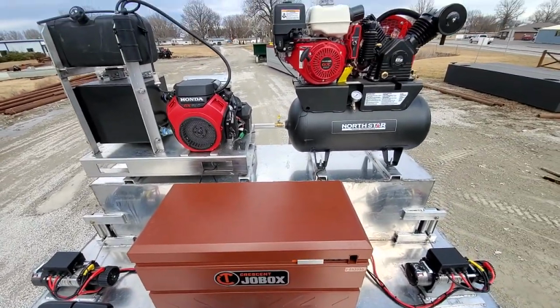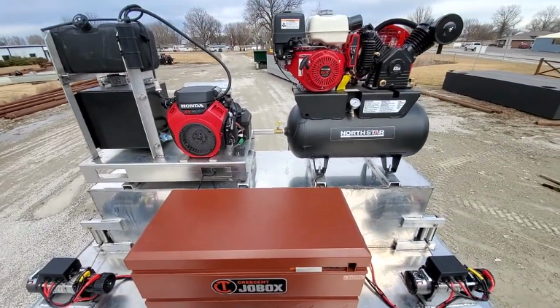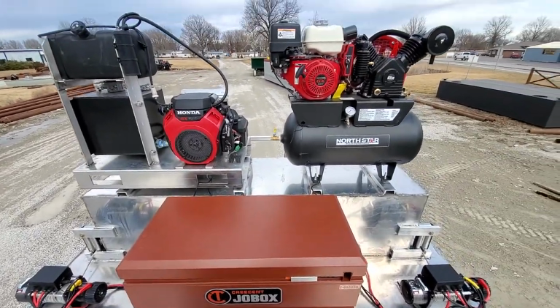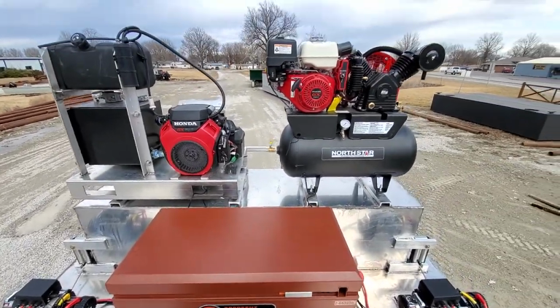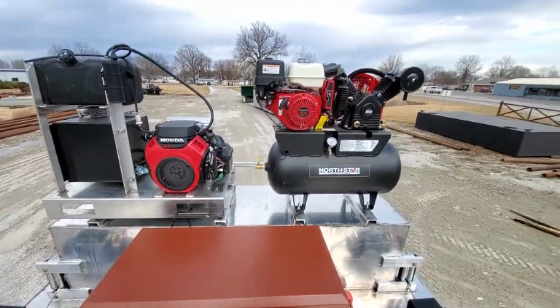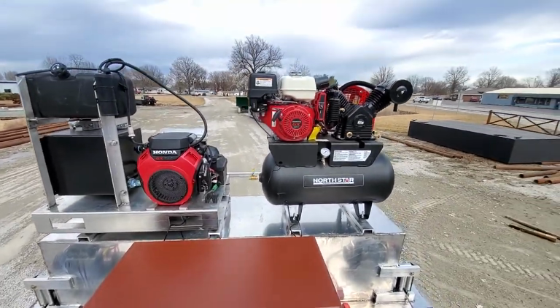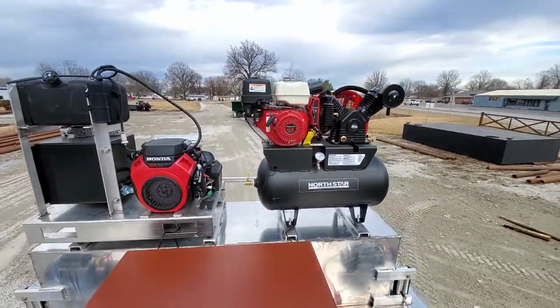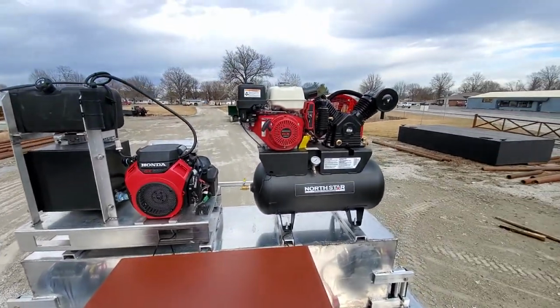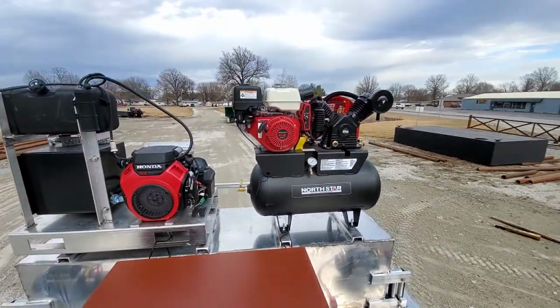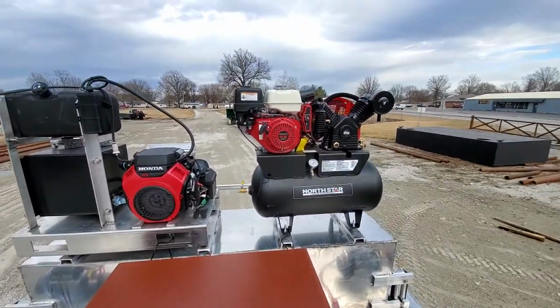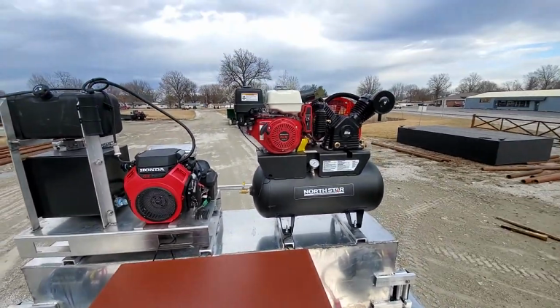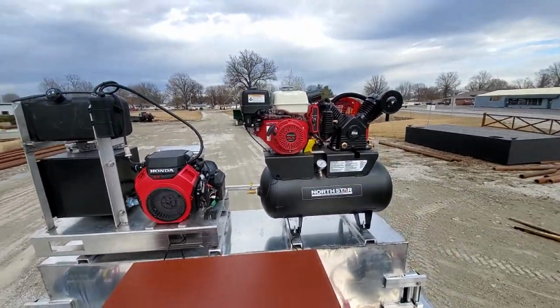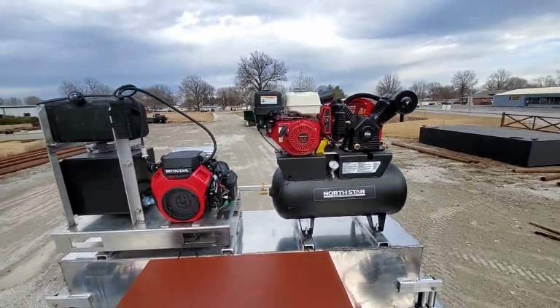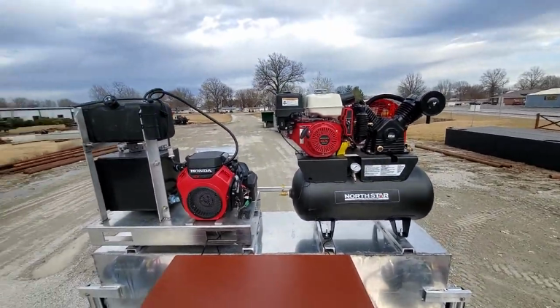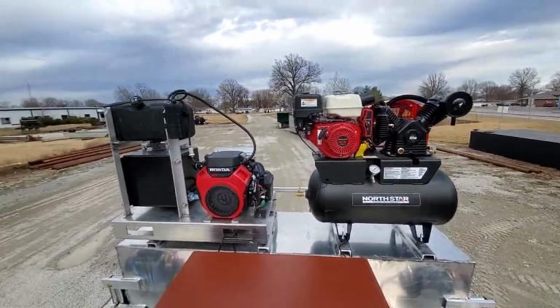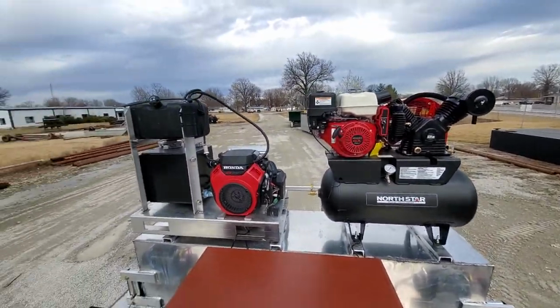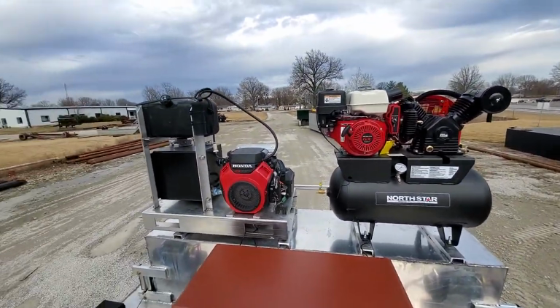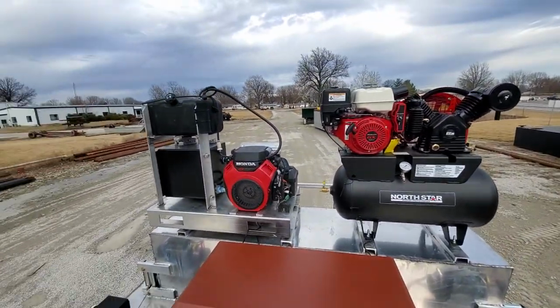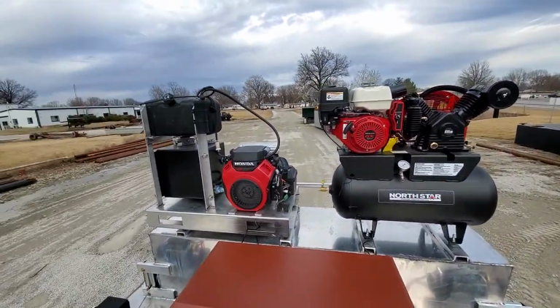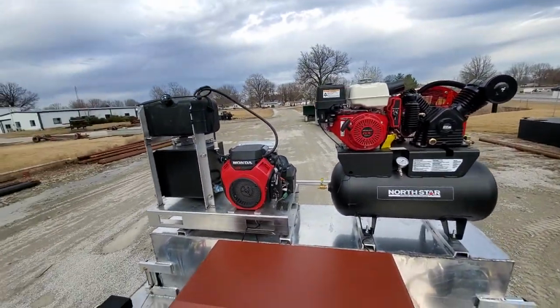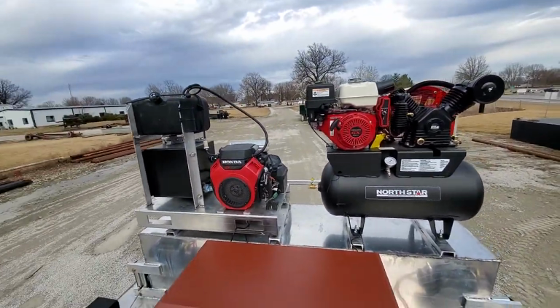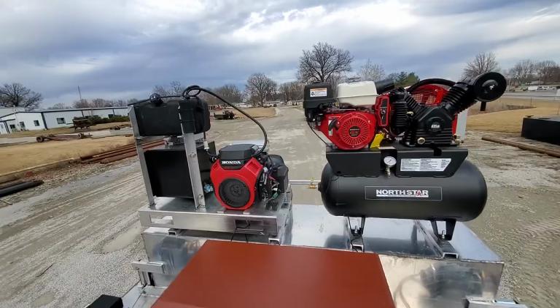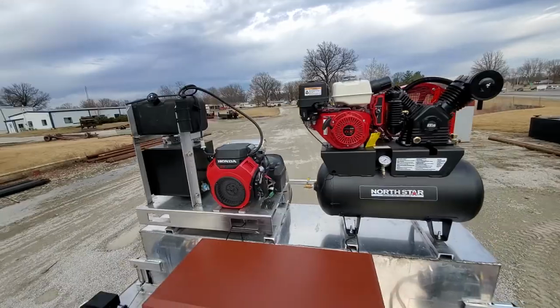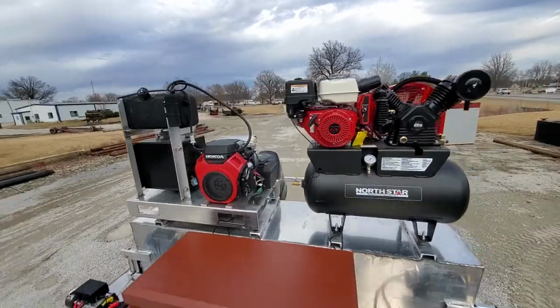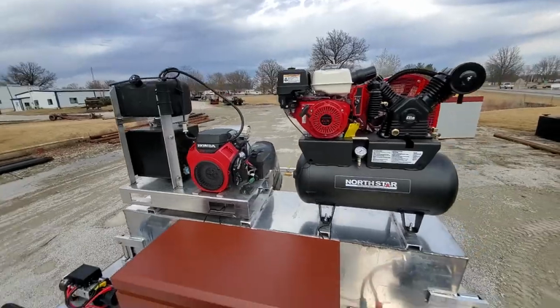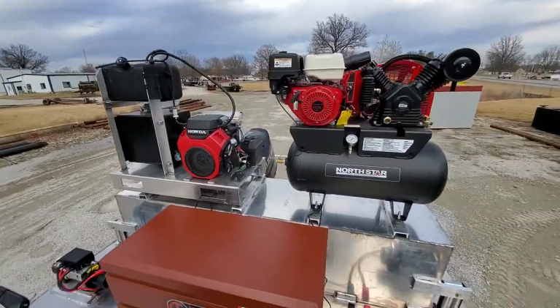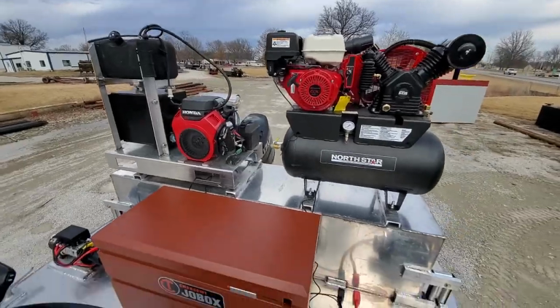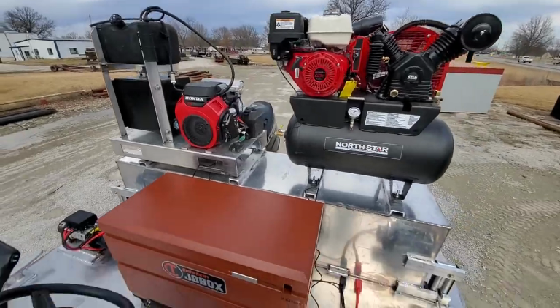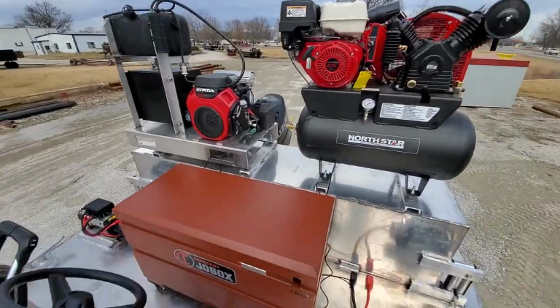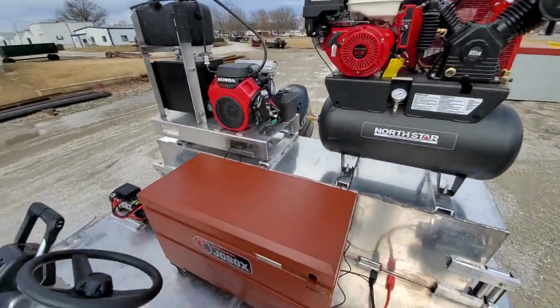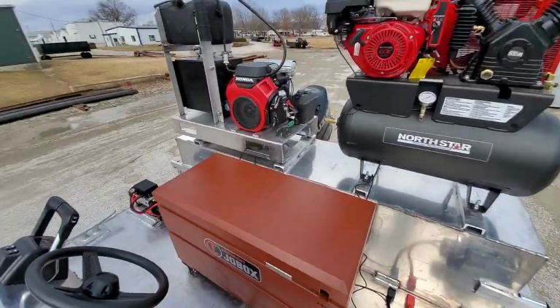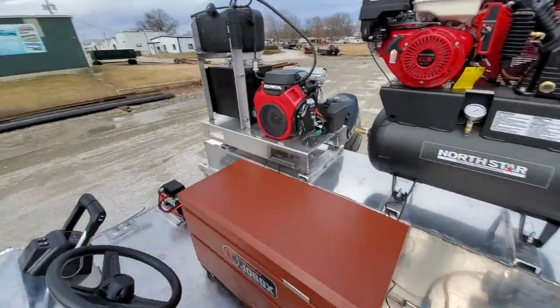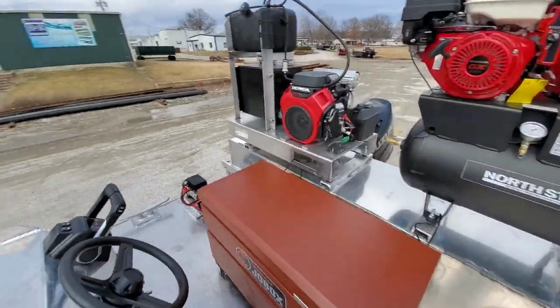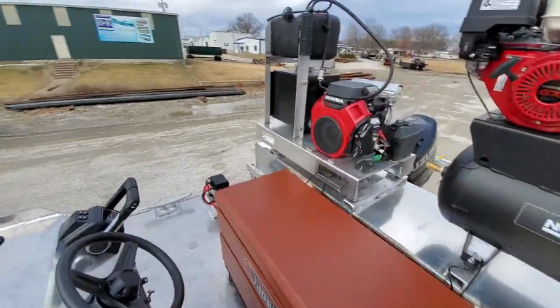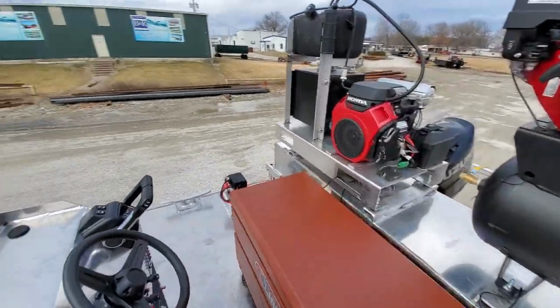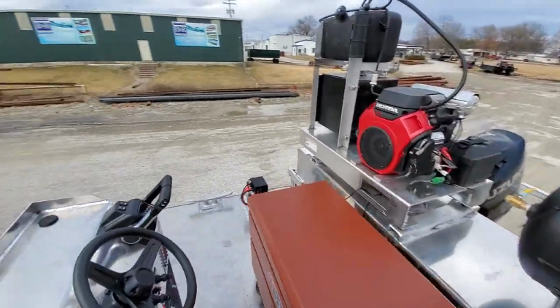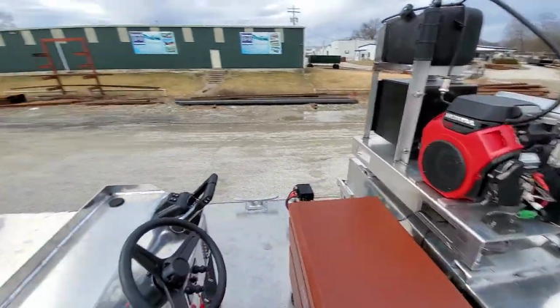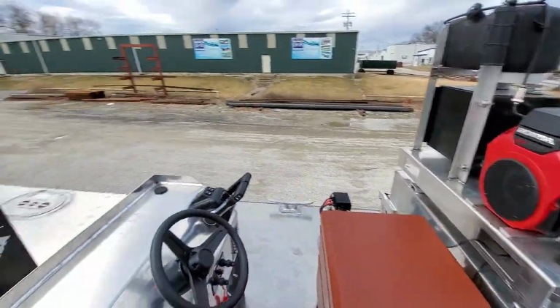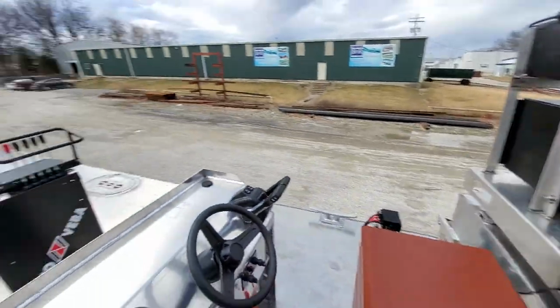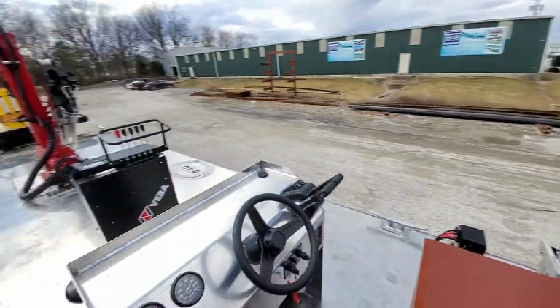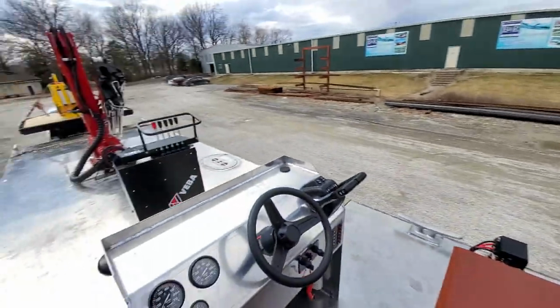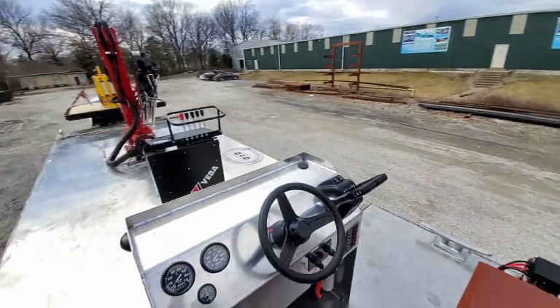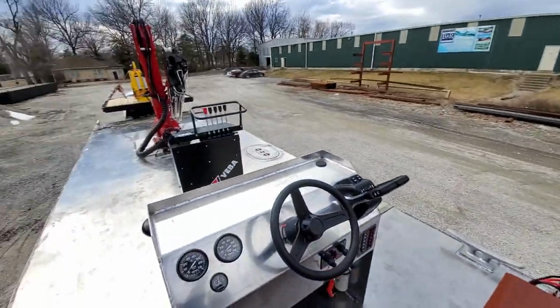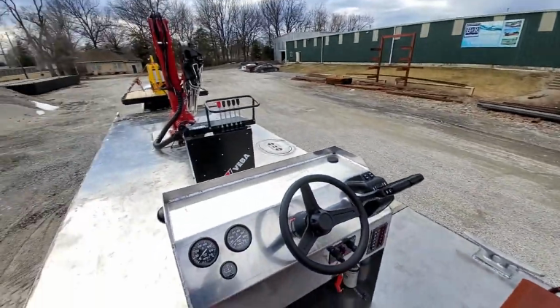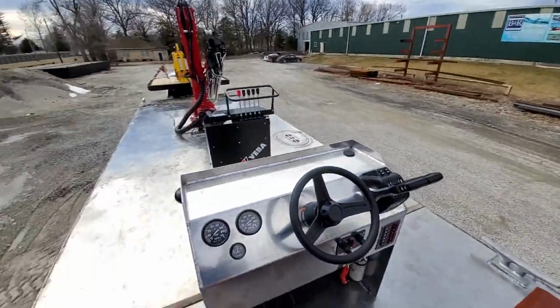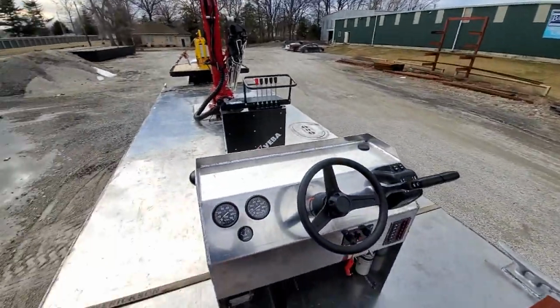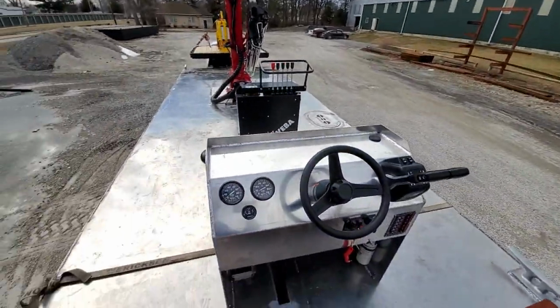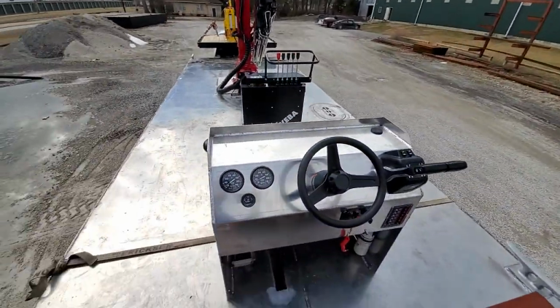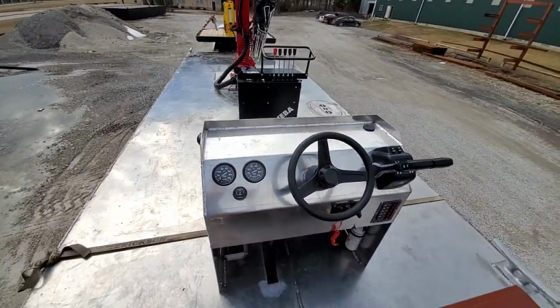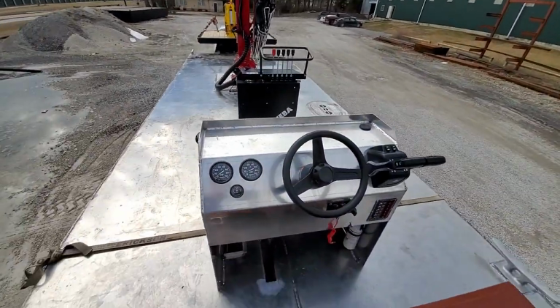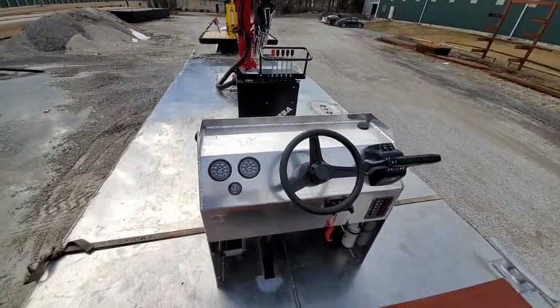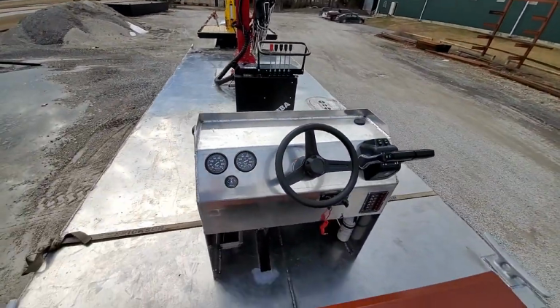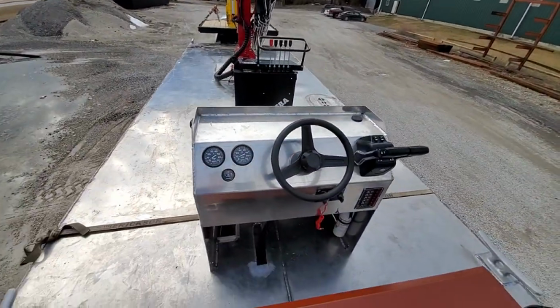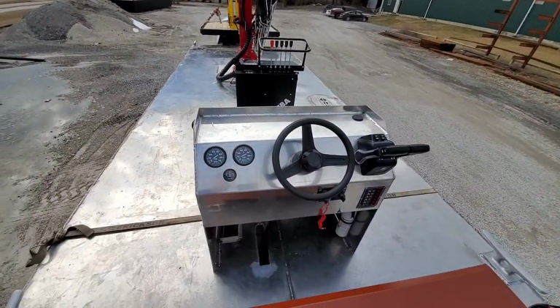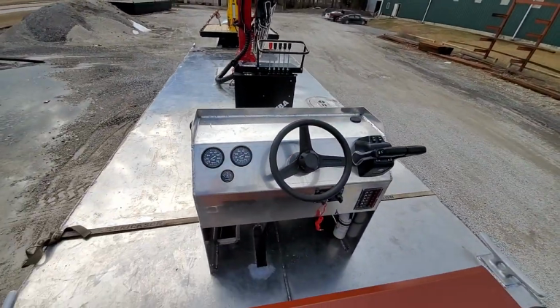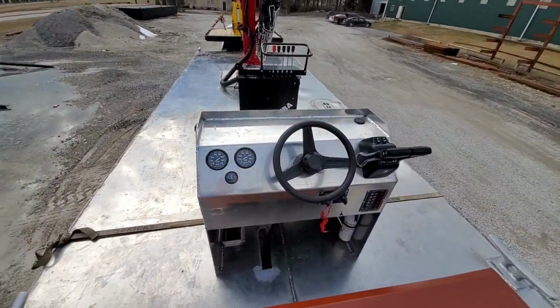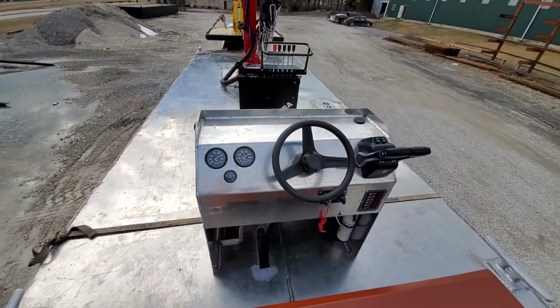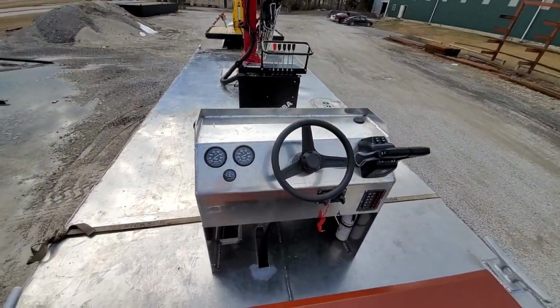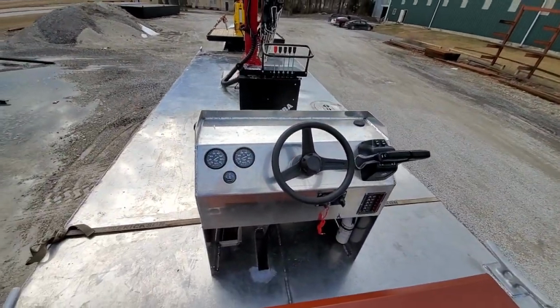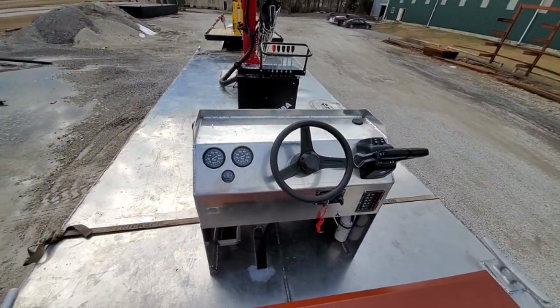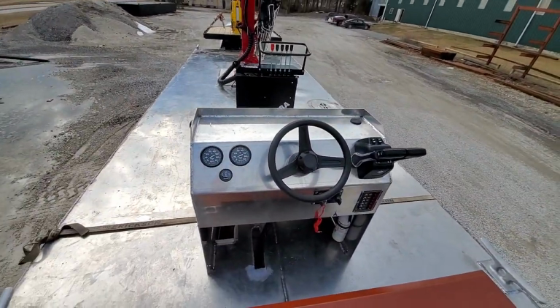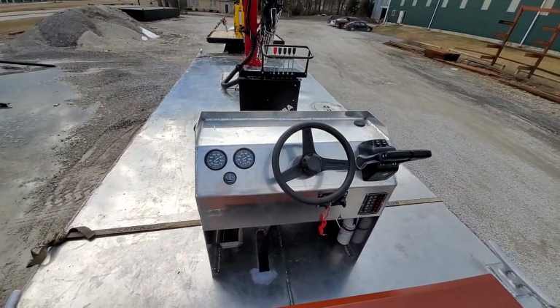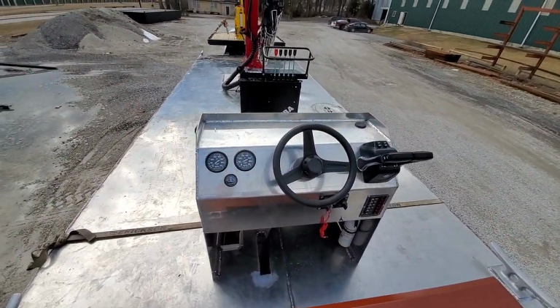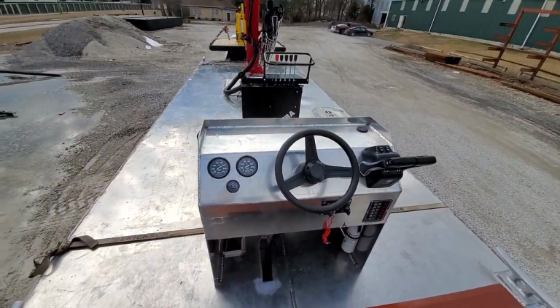The ballast tank. Air compressor. Hydraulic power unit. Control stand.